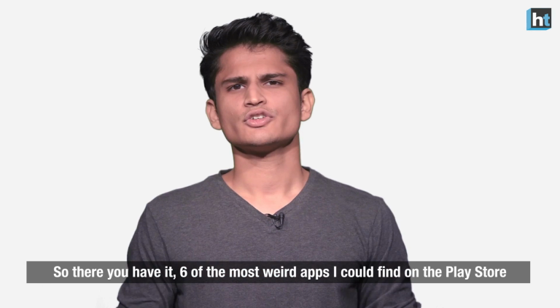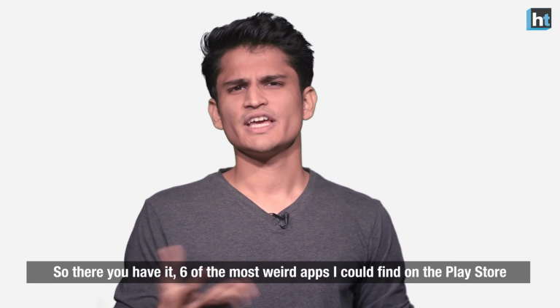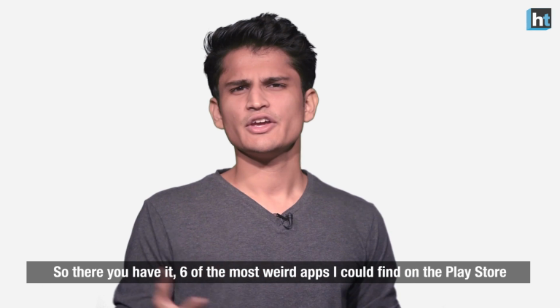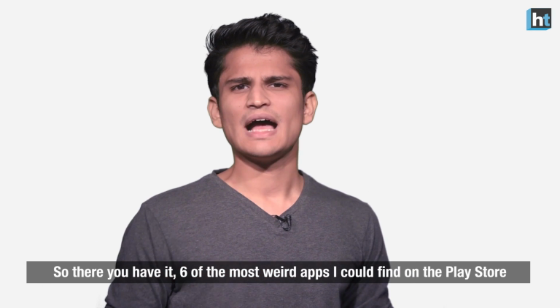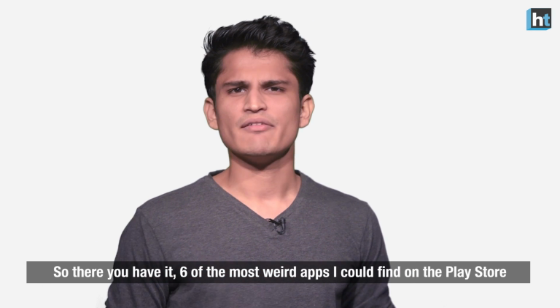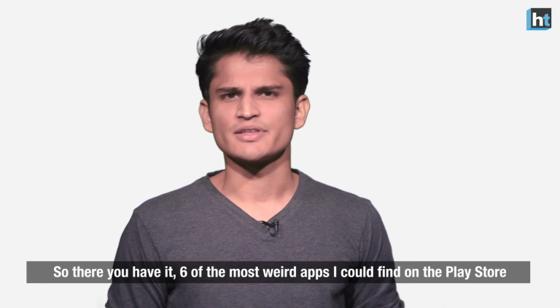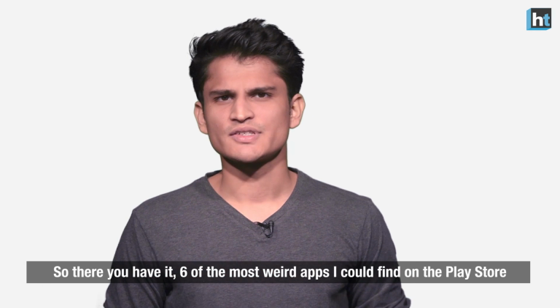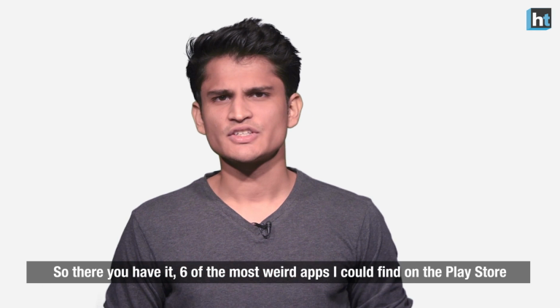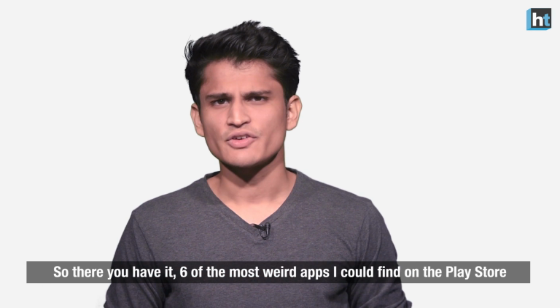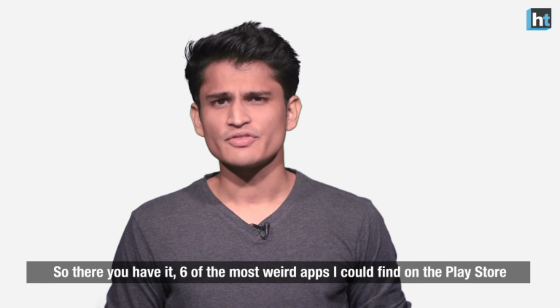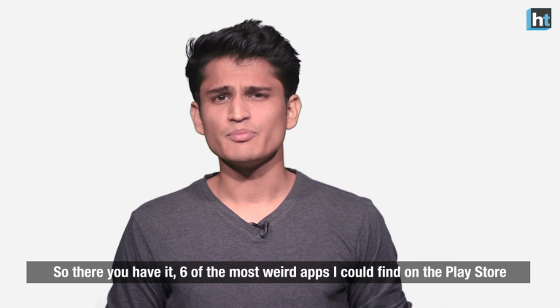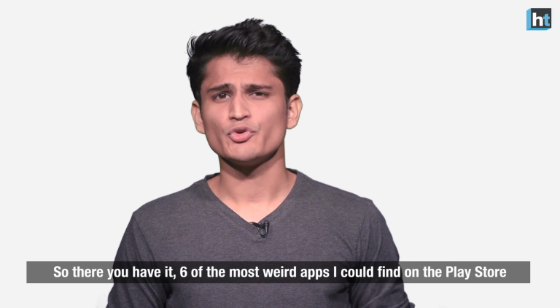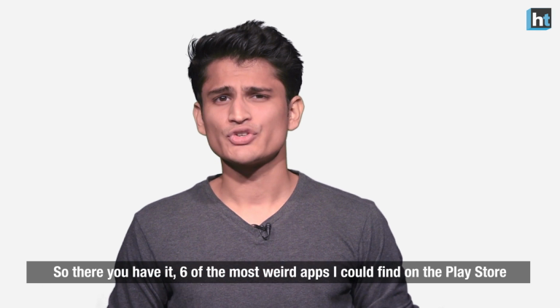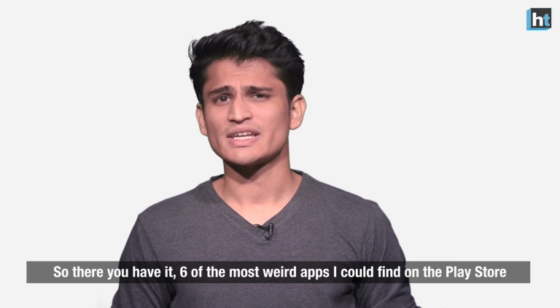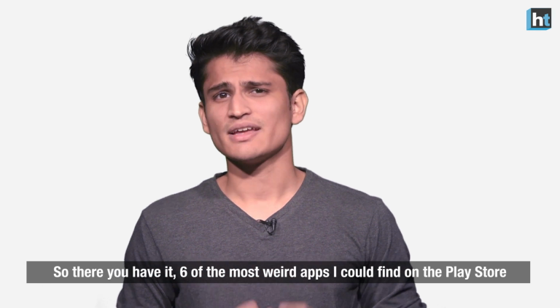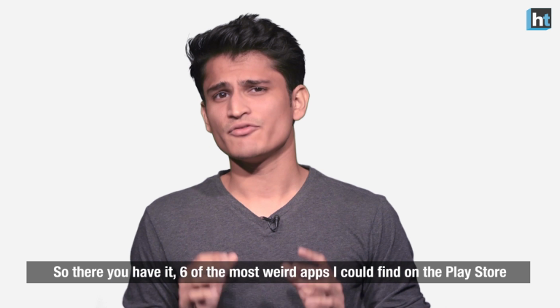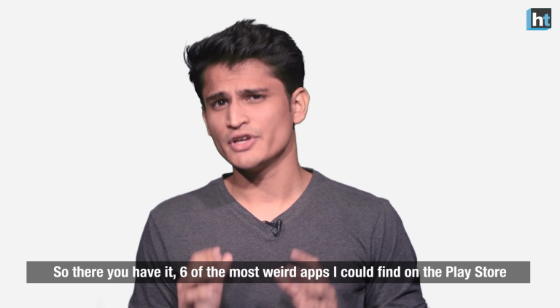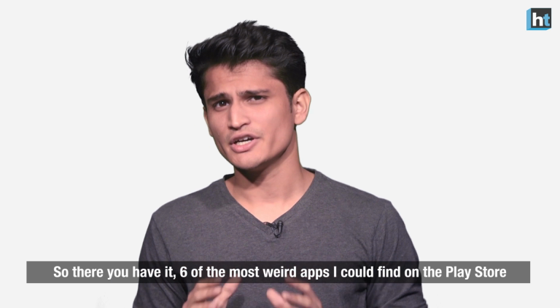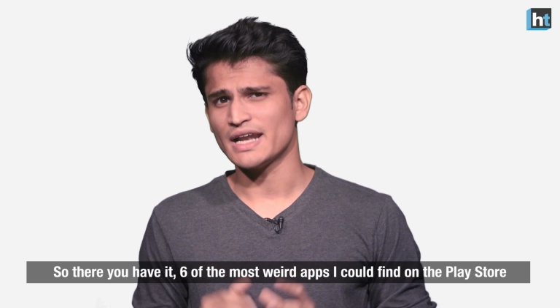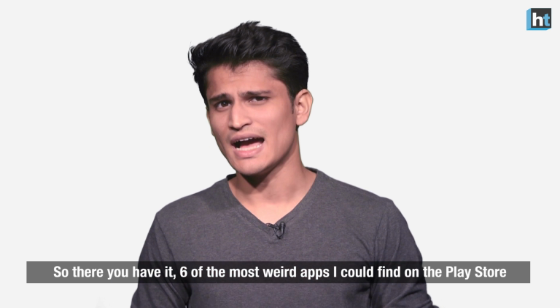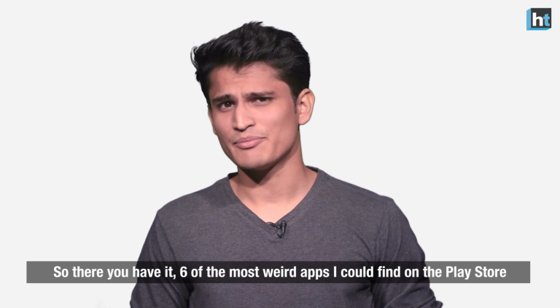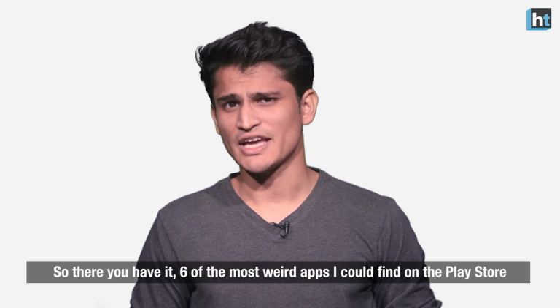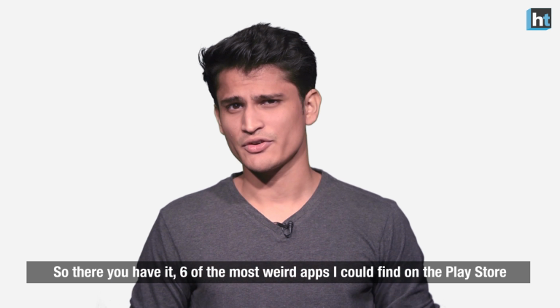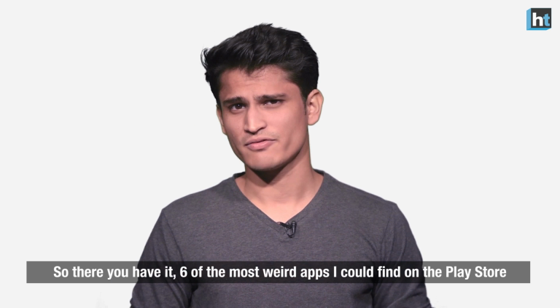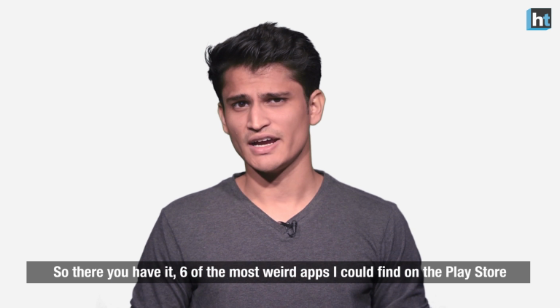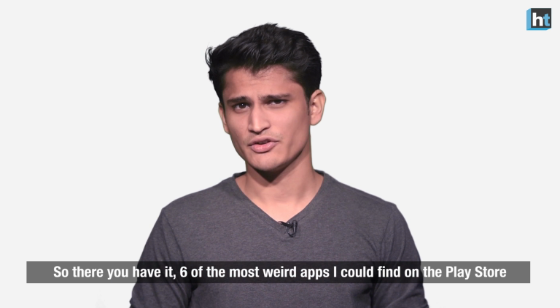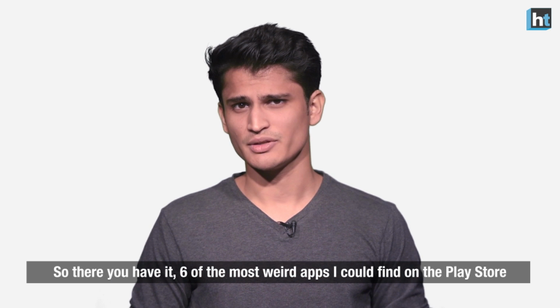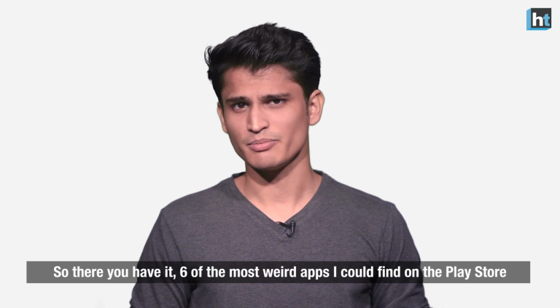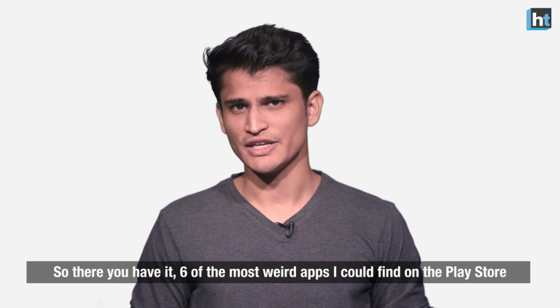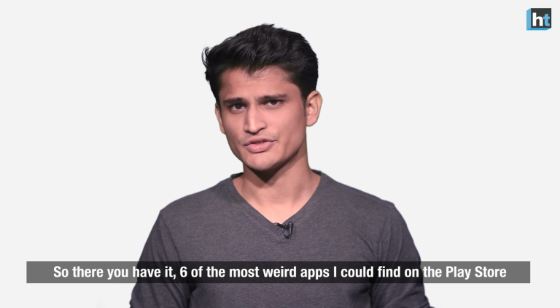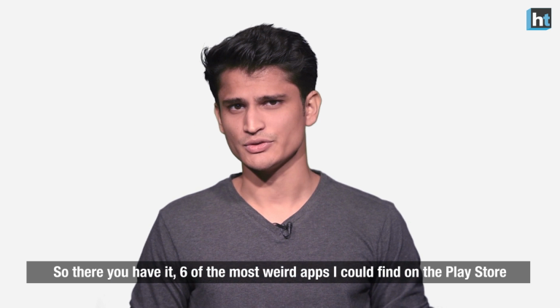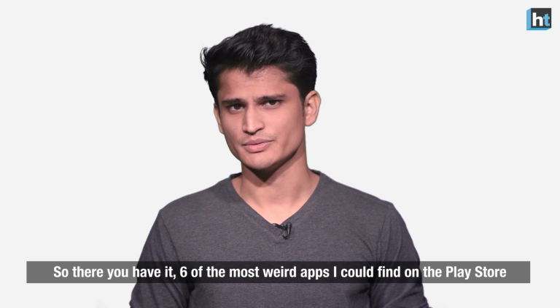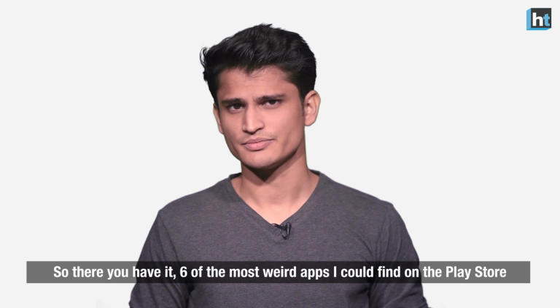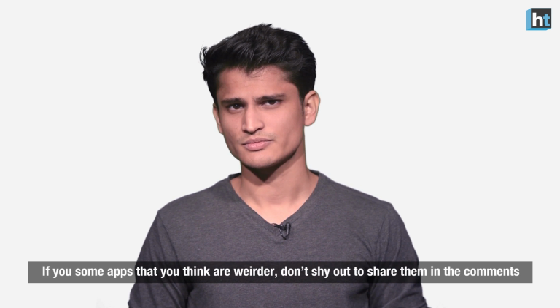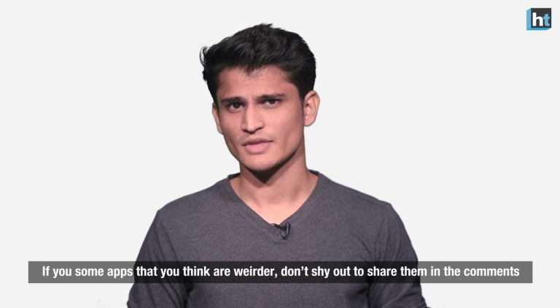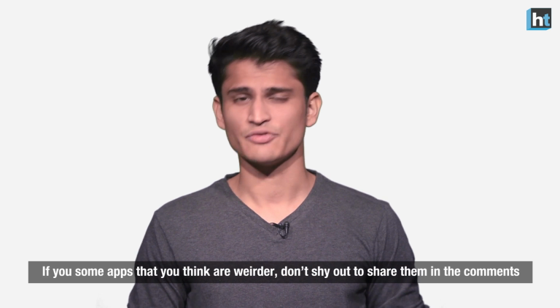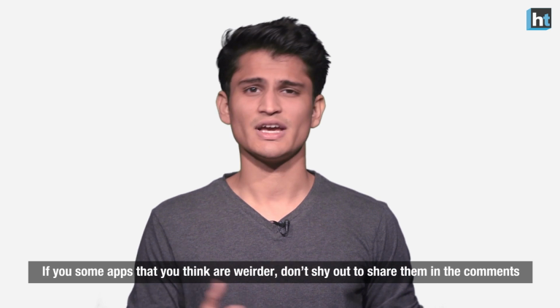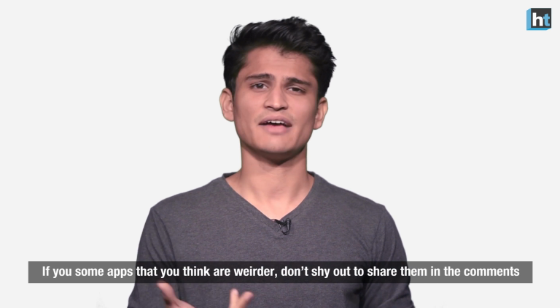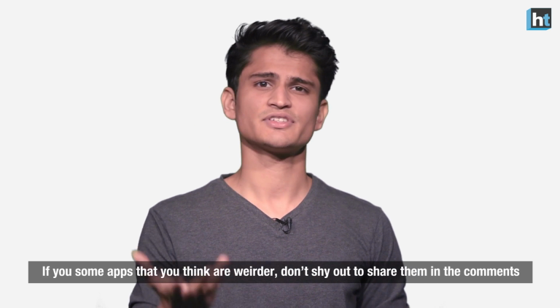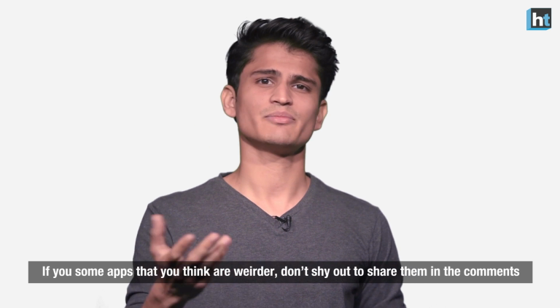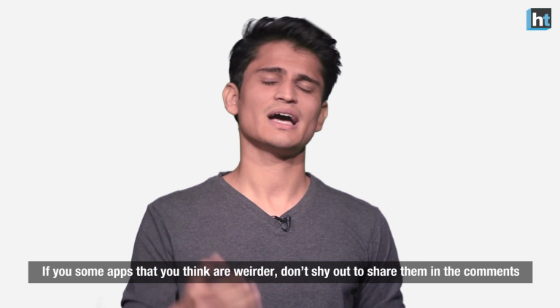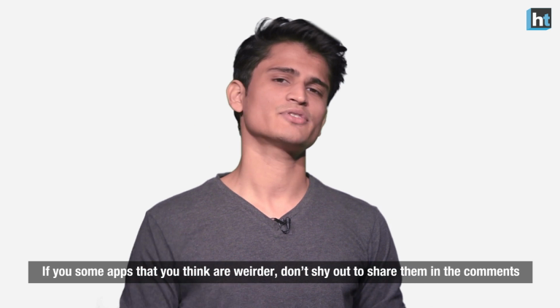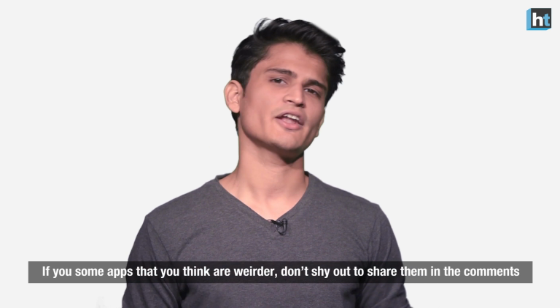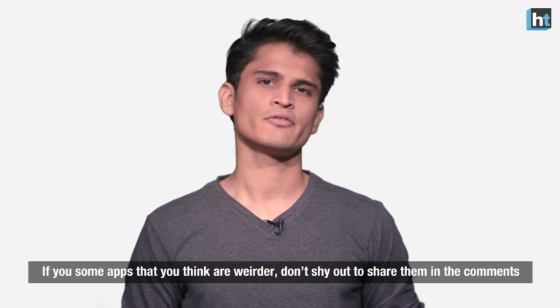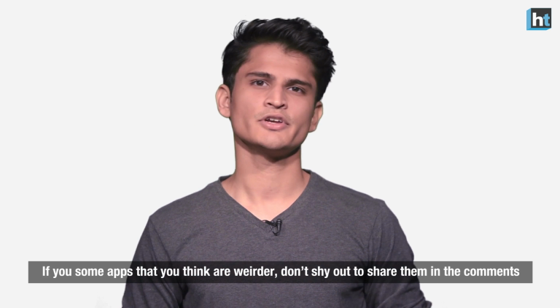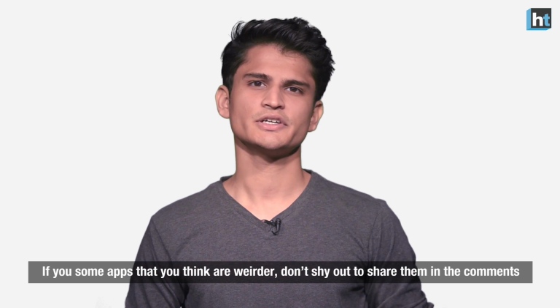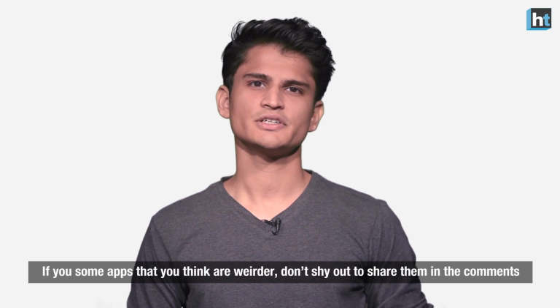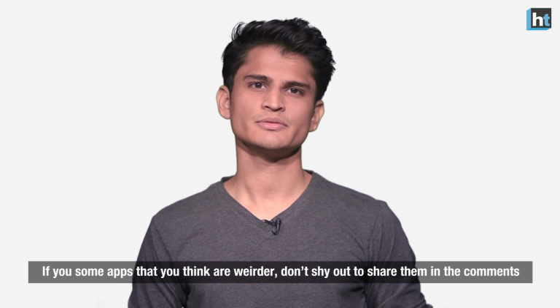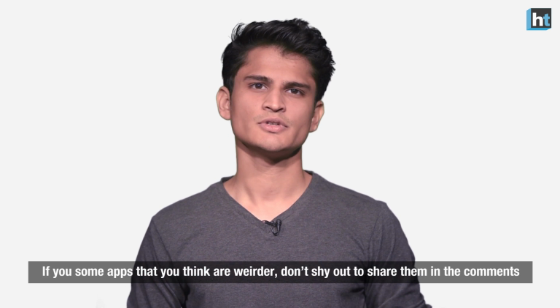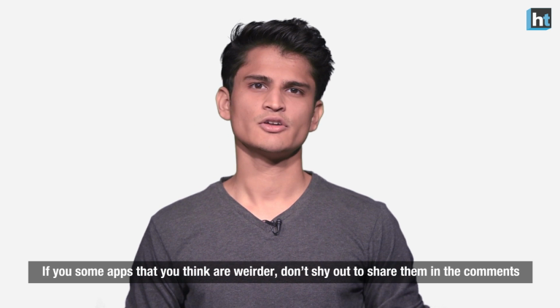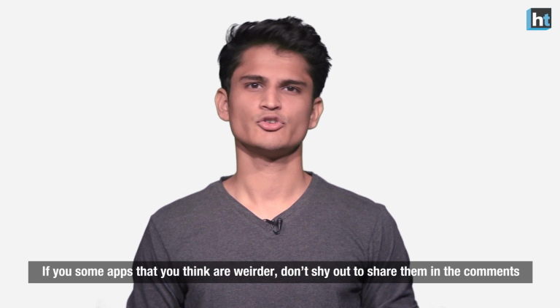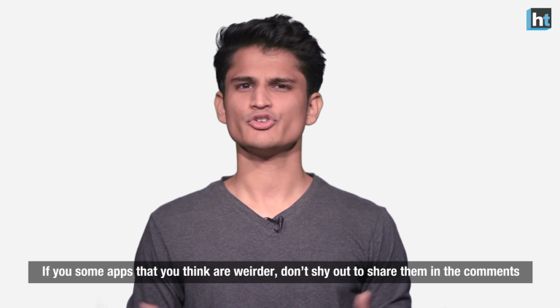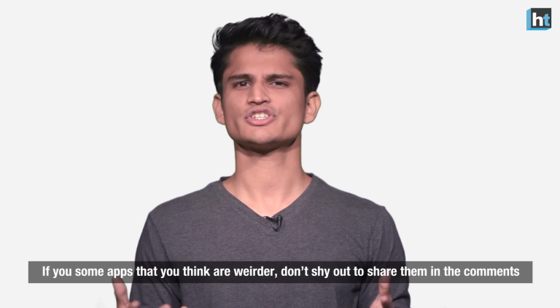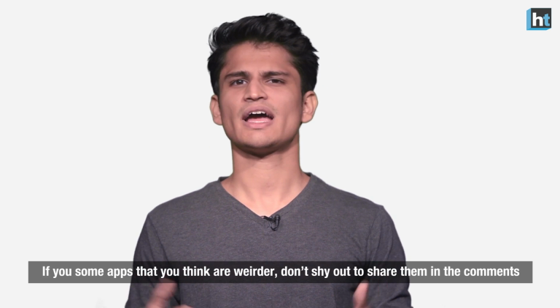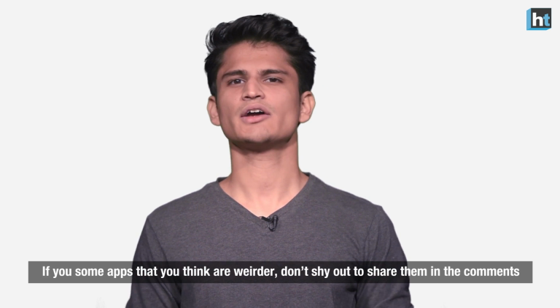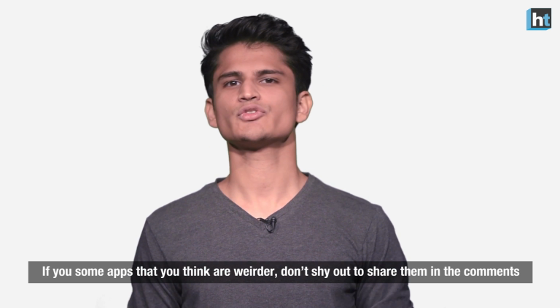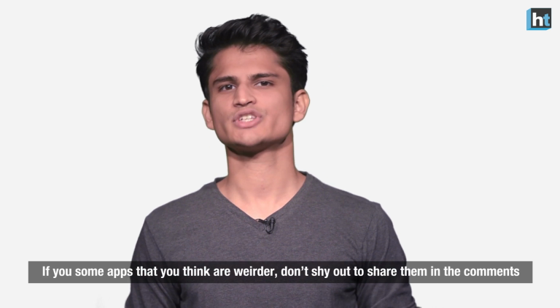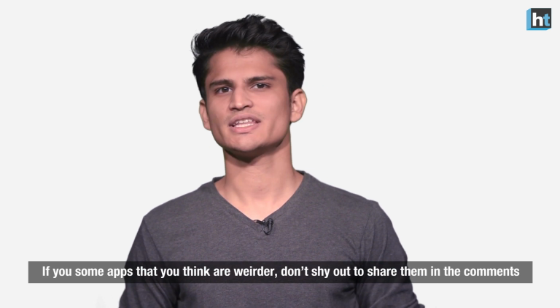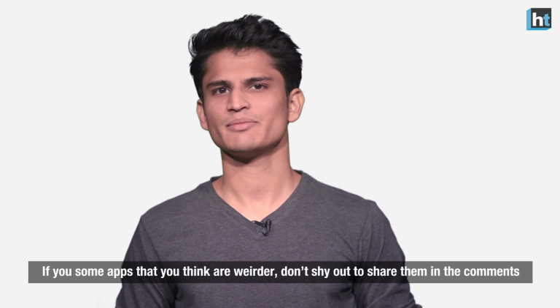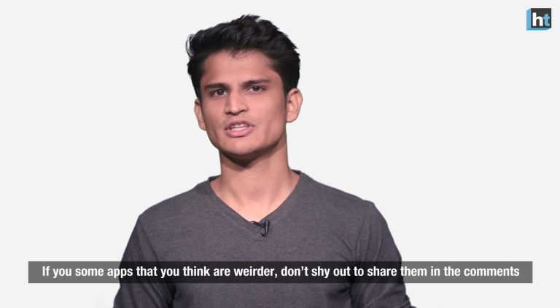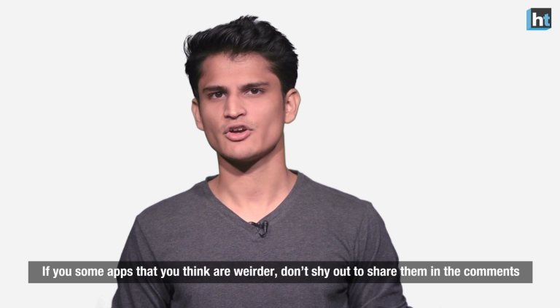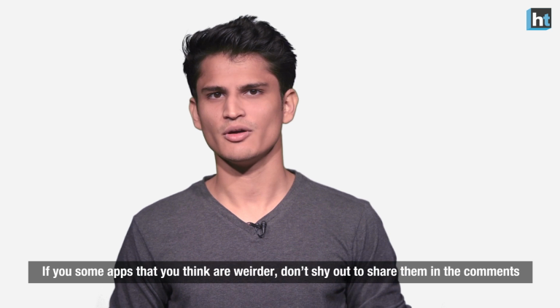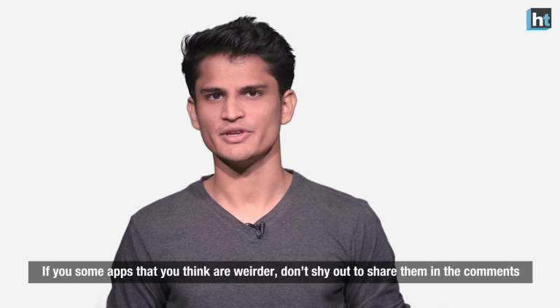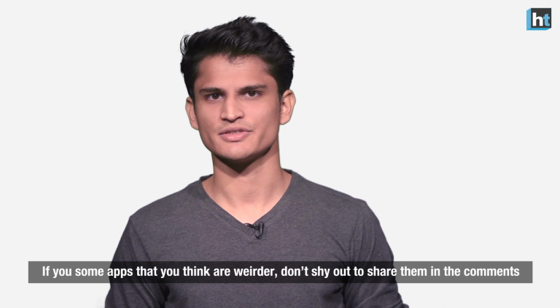So there you have it — six of the most weird apps I could find on the Play Store. If you have some apps that are weirder, don't shy out to share them in the comments.